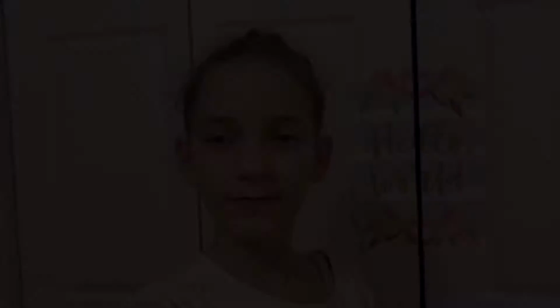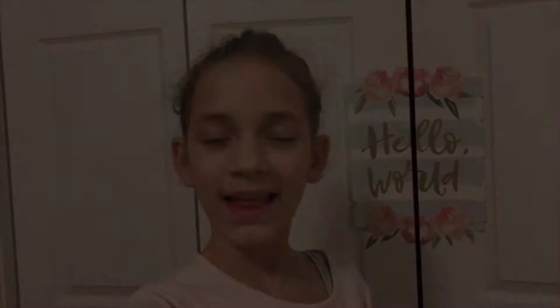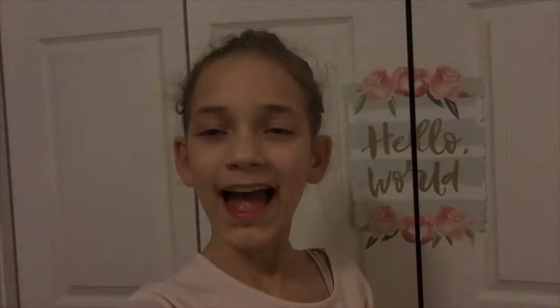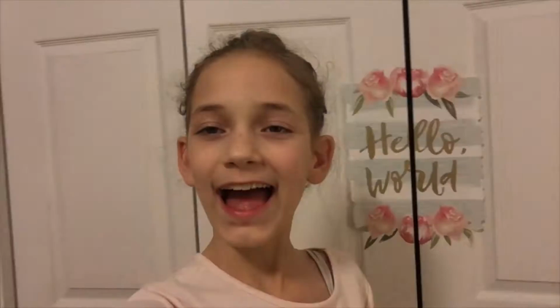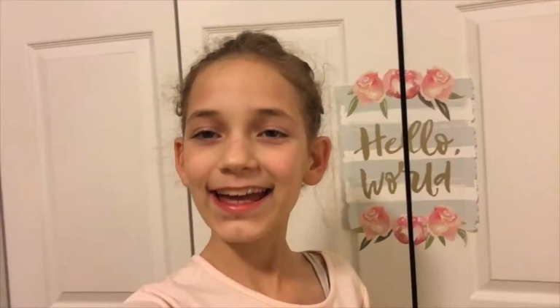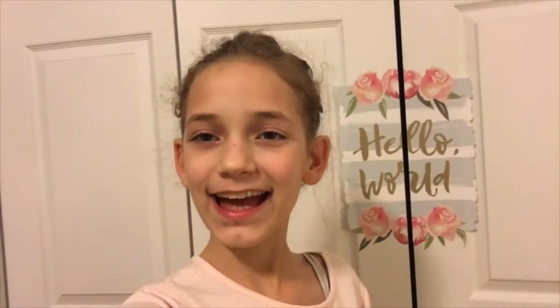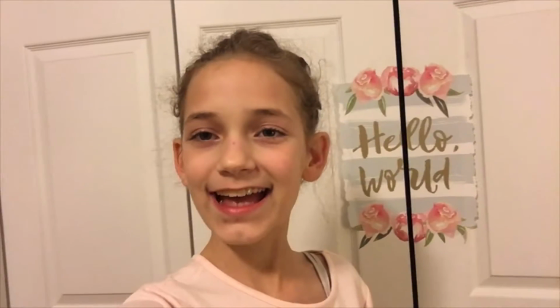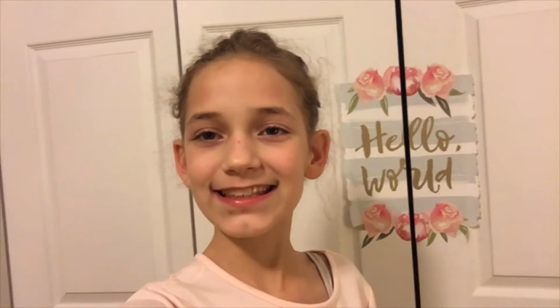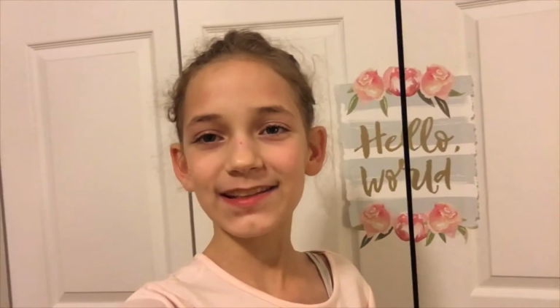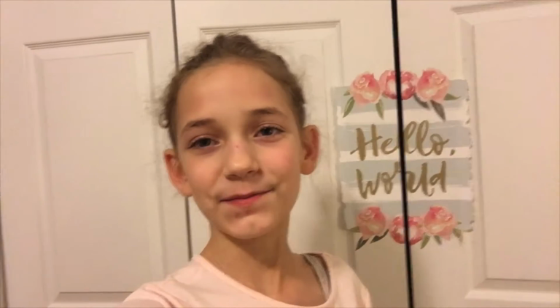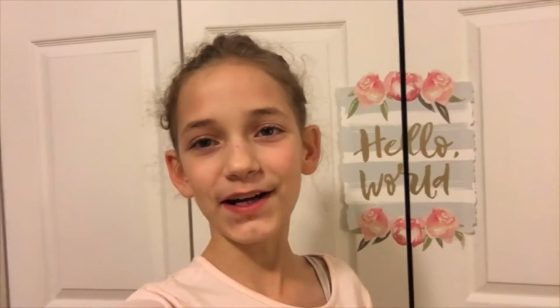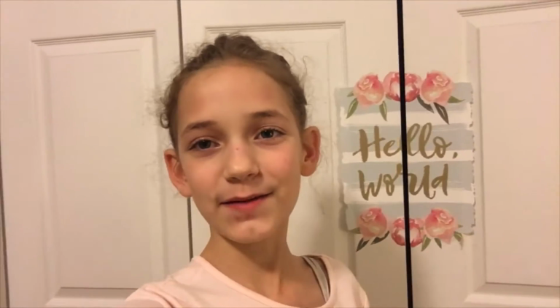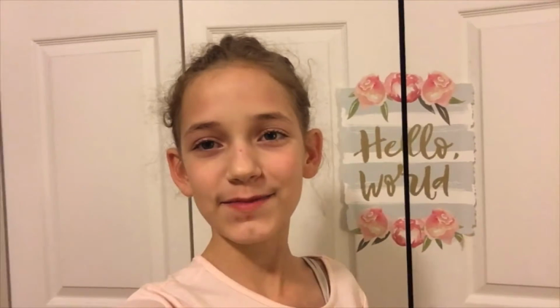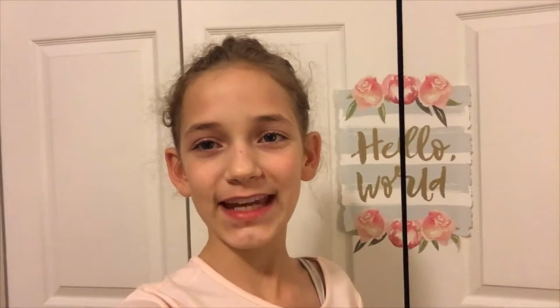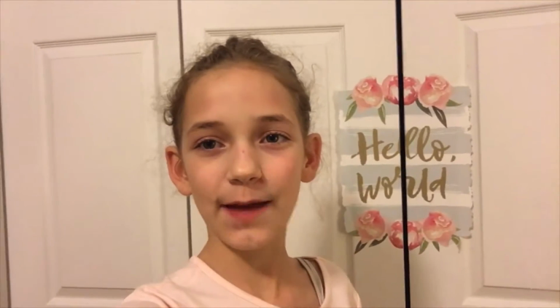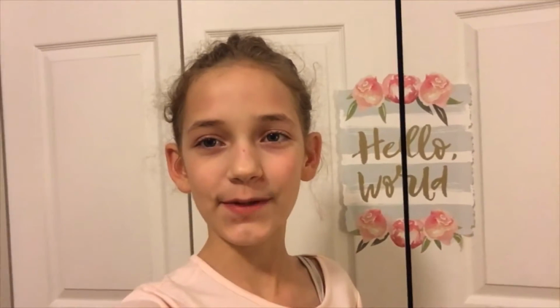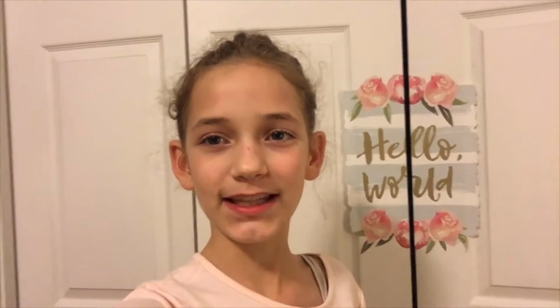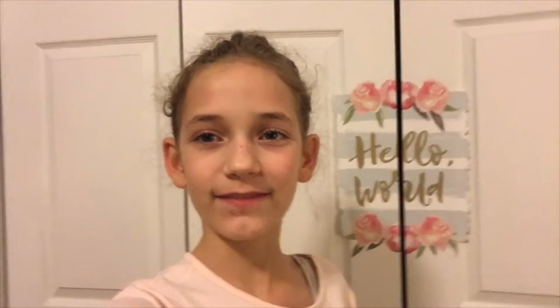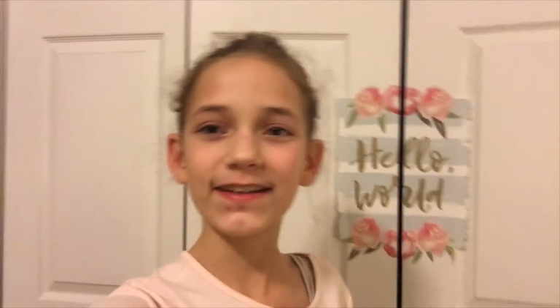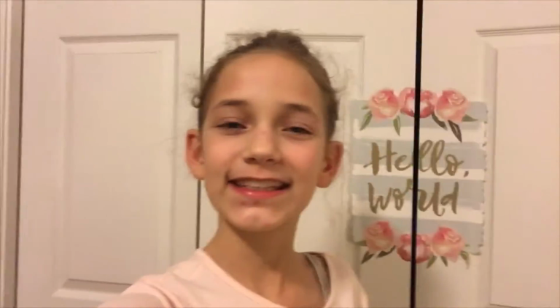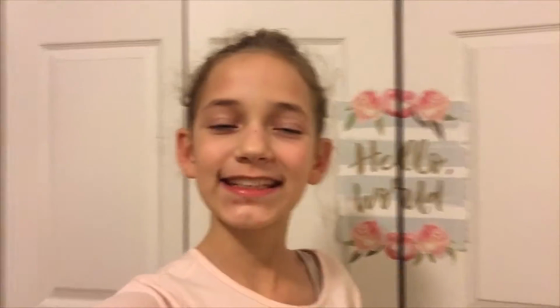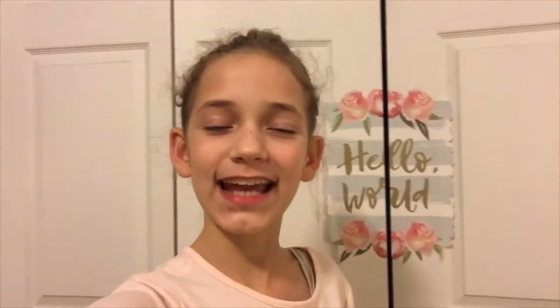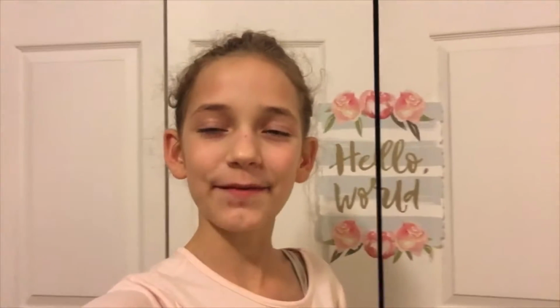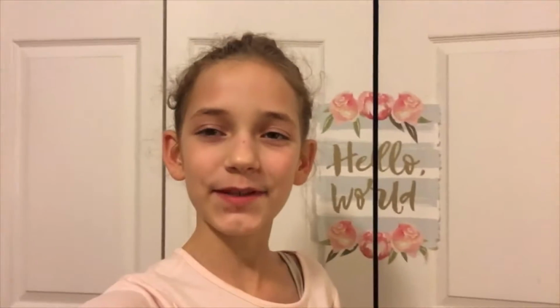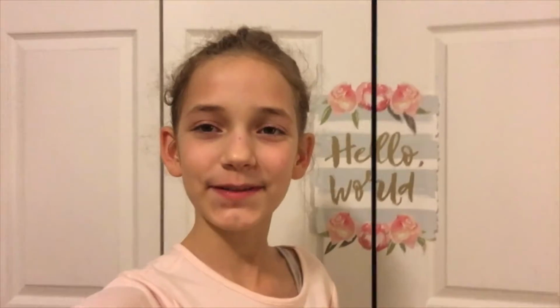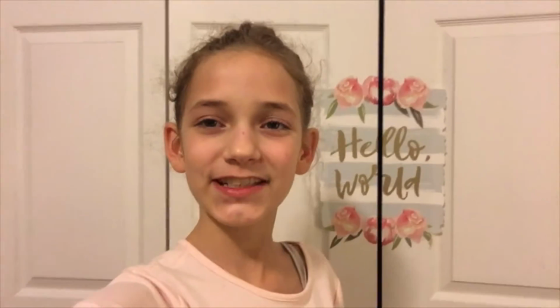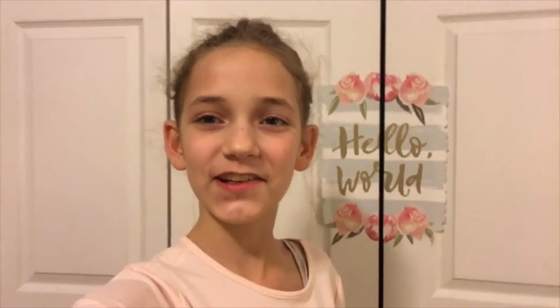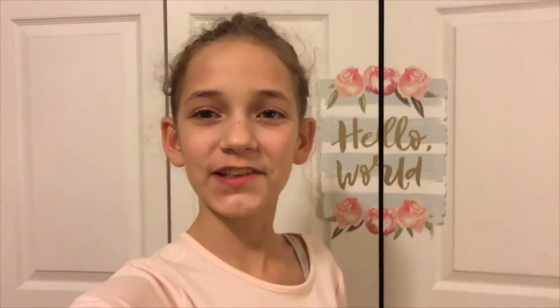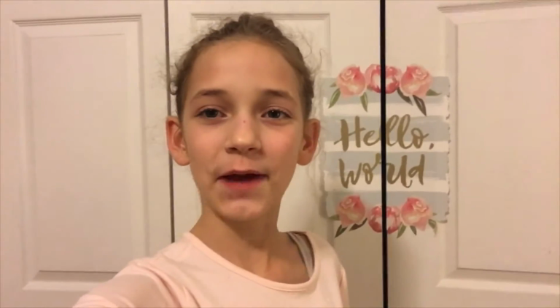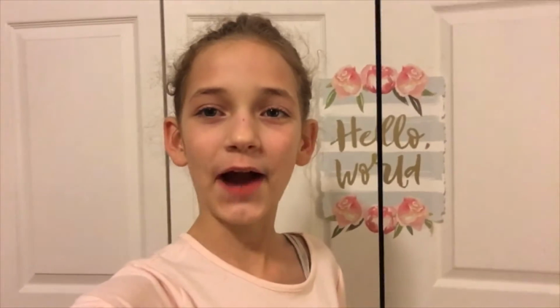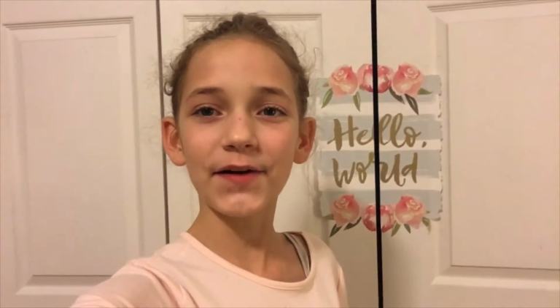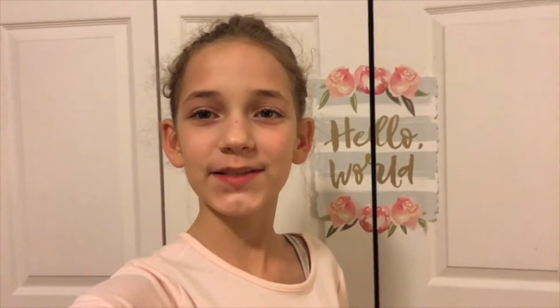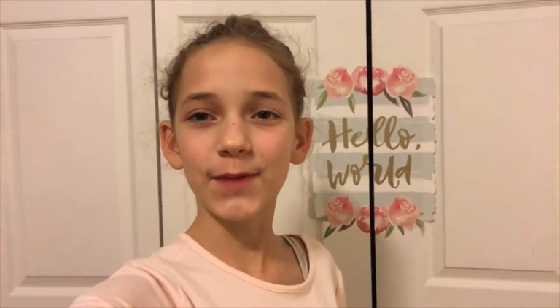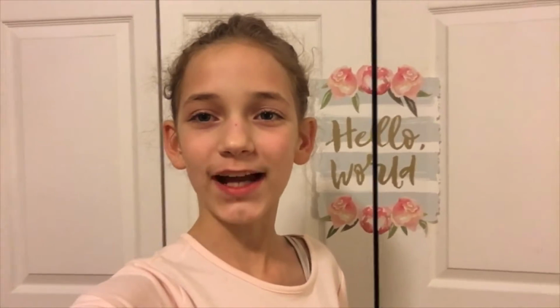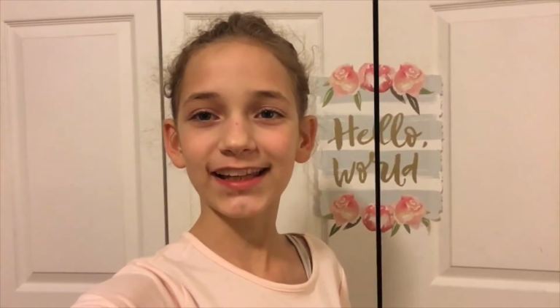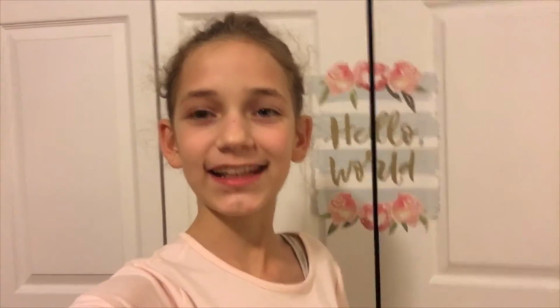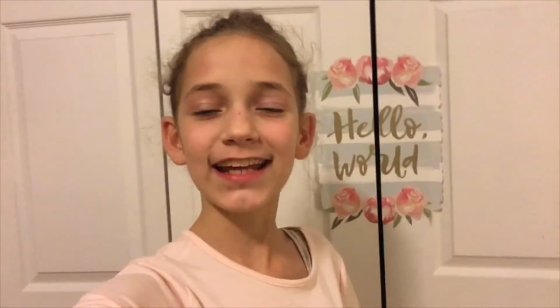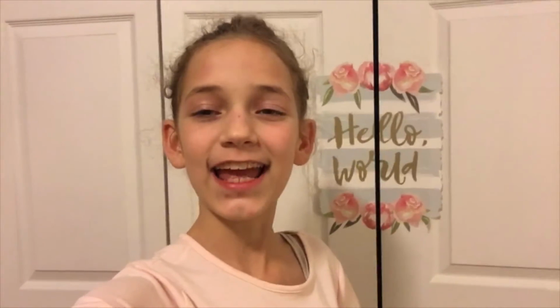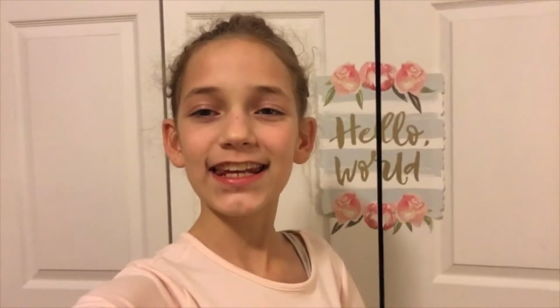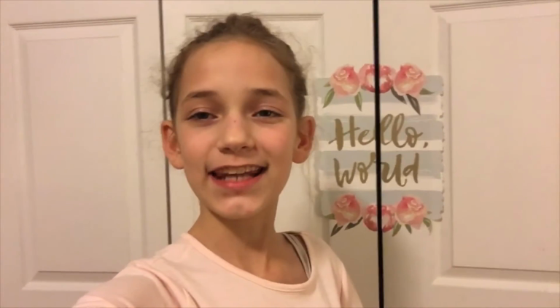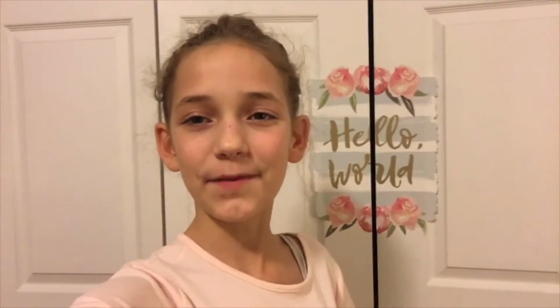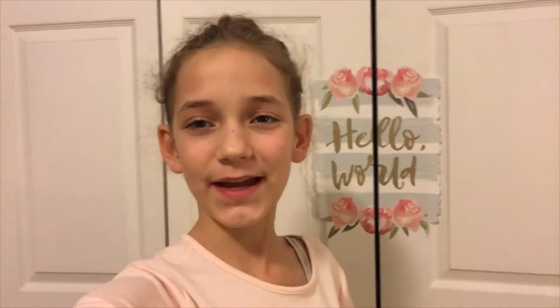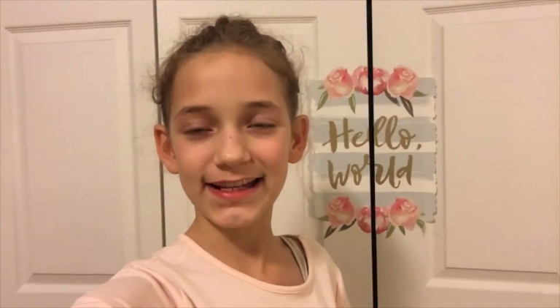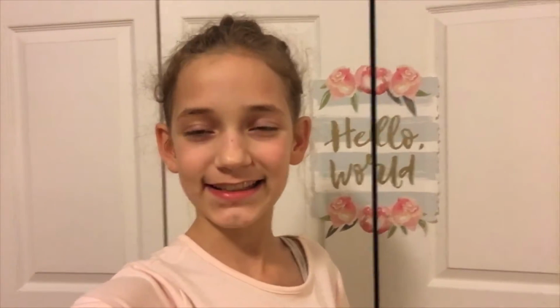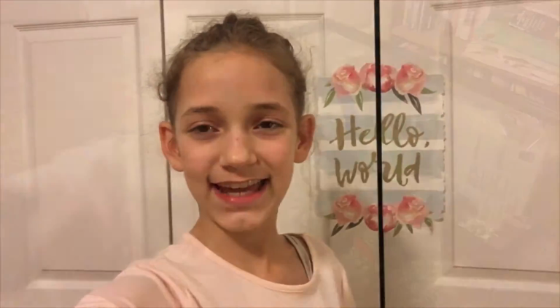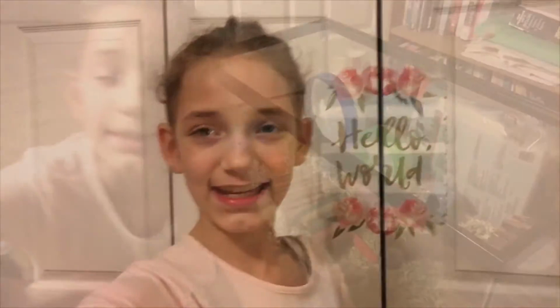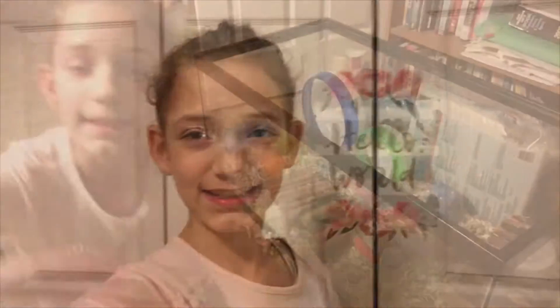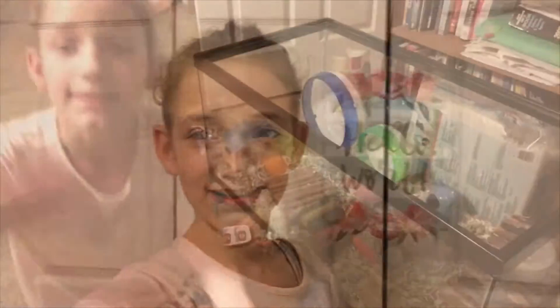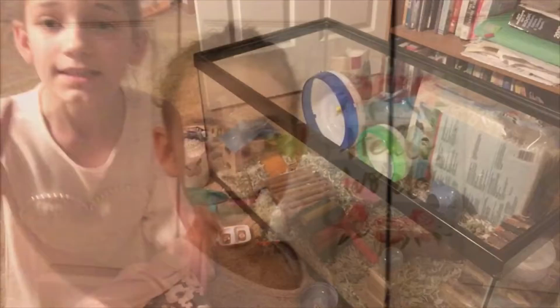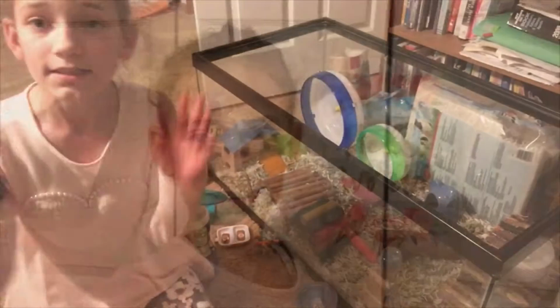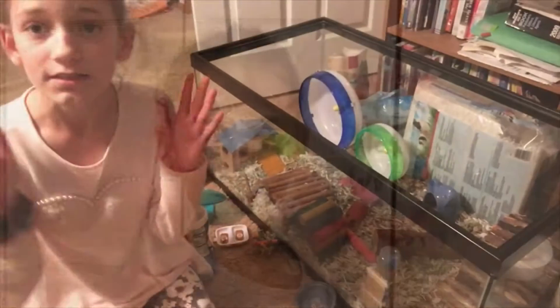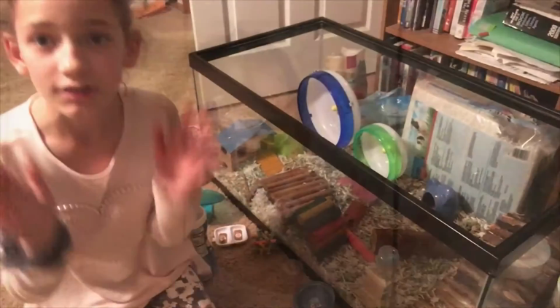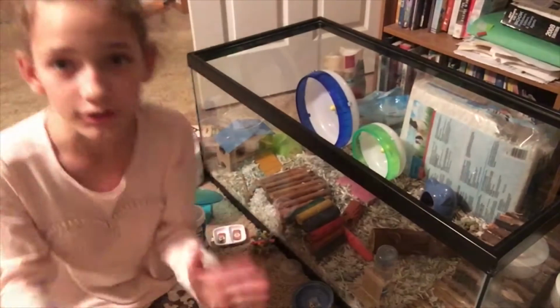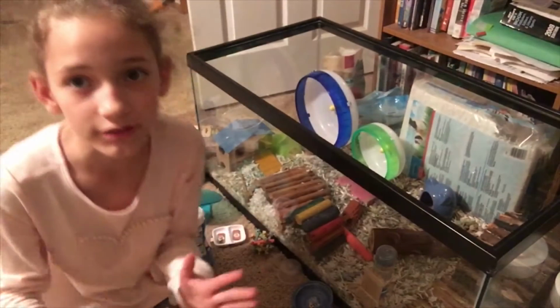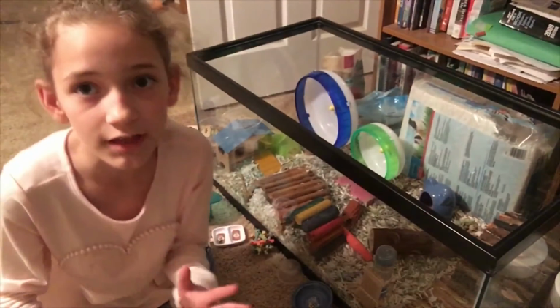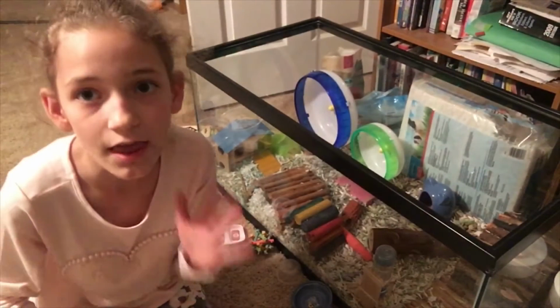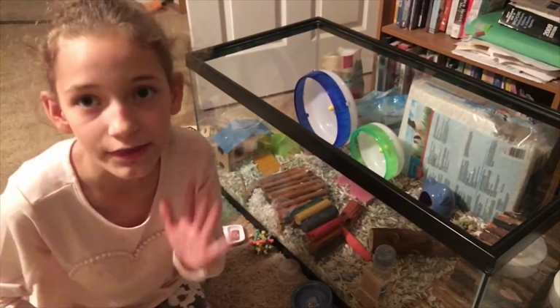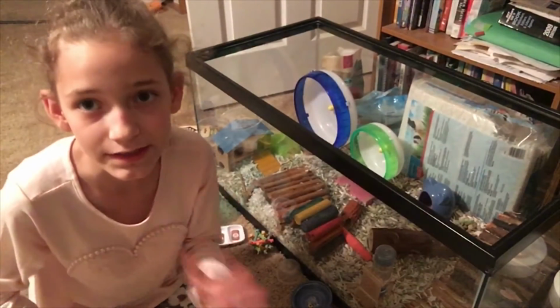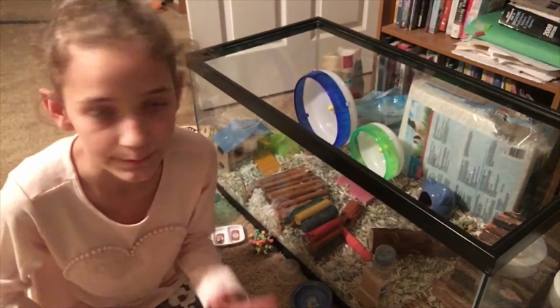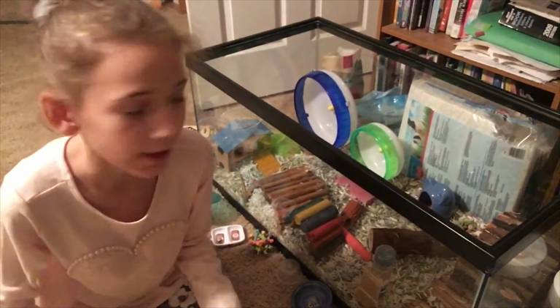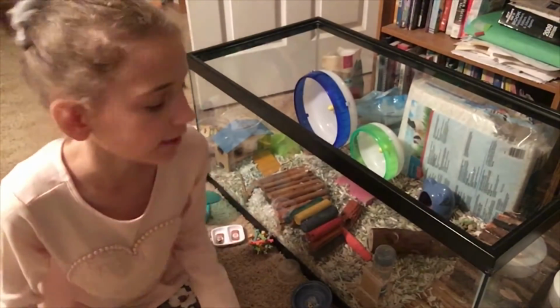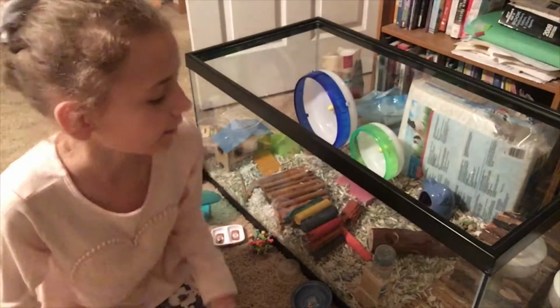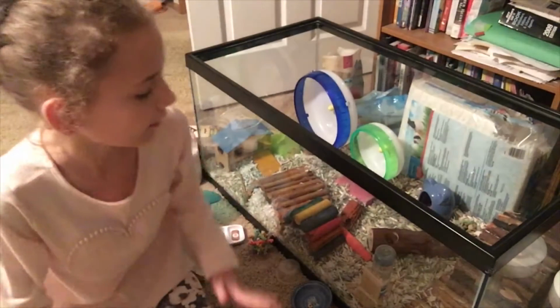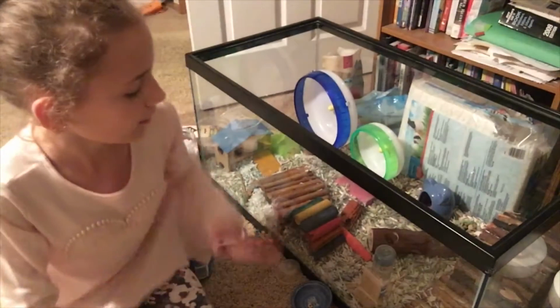Hi guys and welcome to Handmade Love. Today I'm going to be showing you how I spot clean Nutmeg's cage. Let's start the spot cleaning.